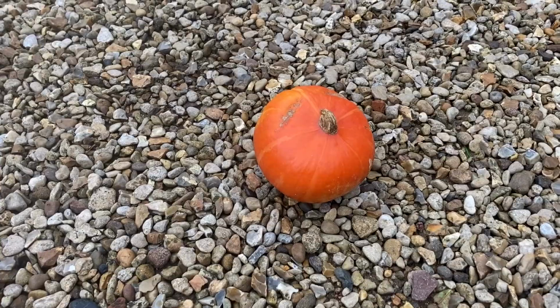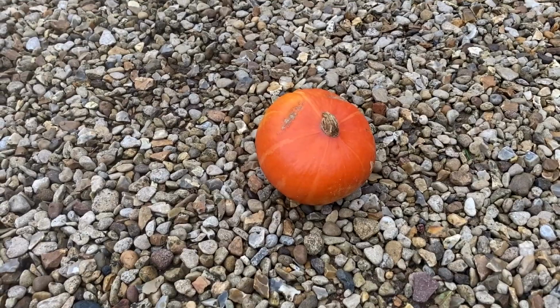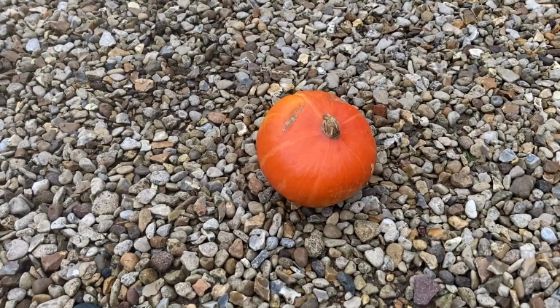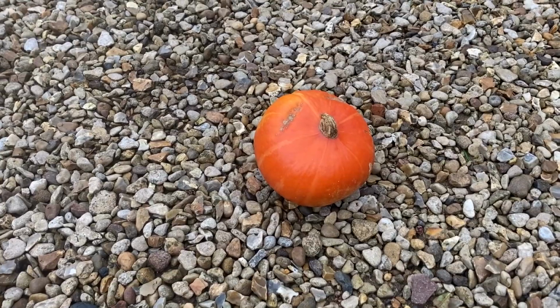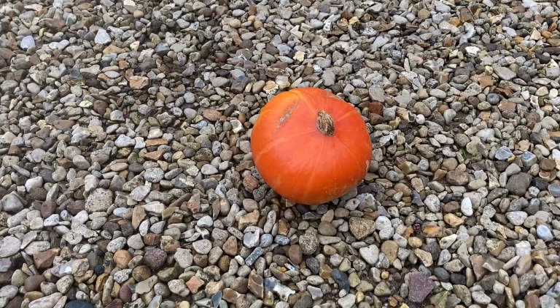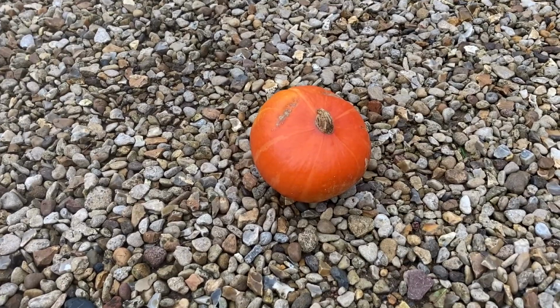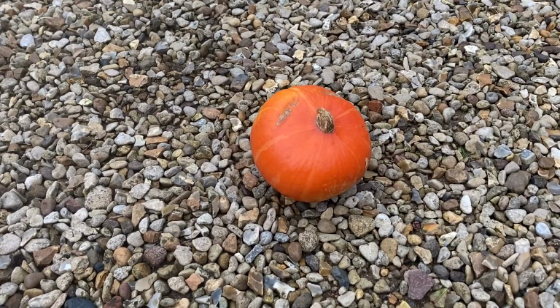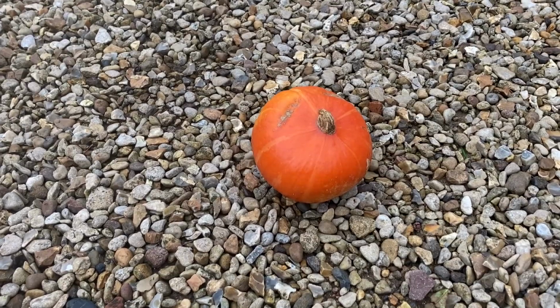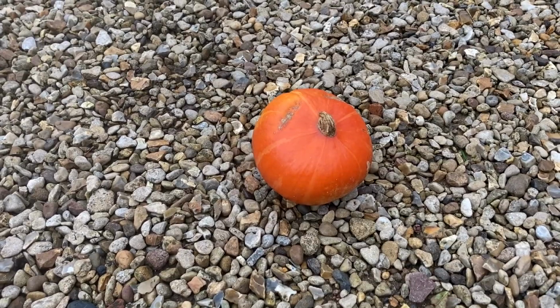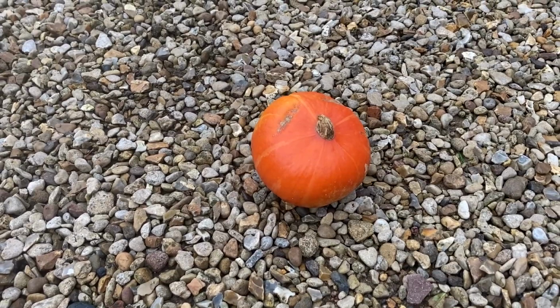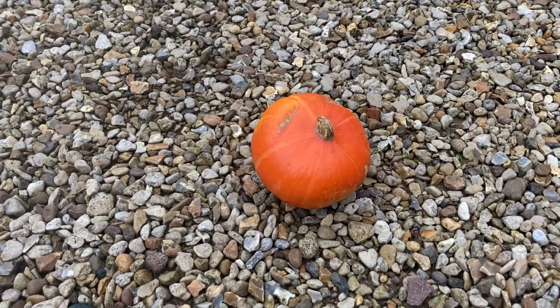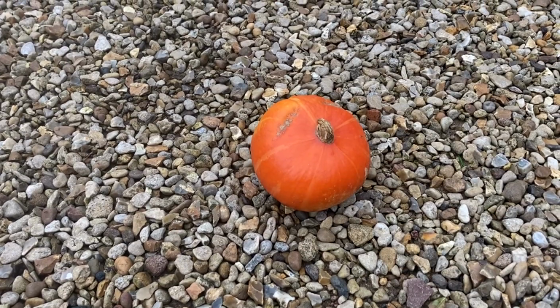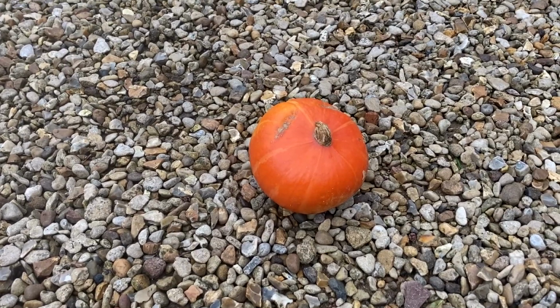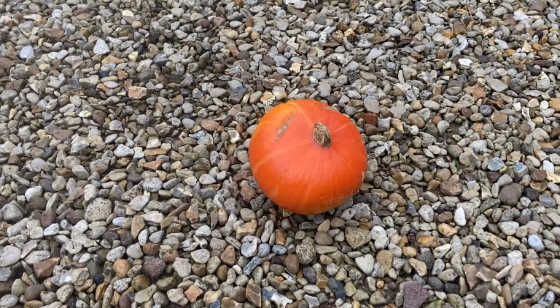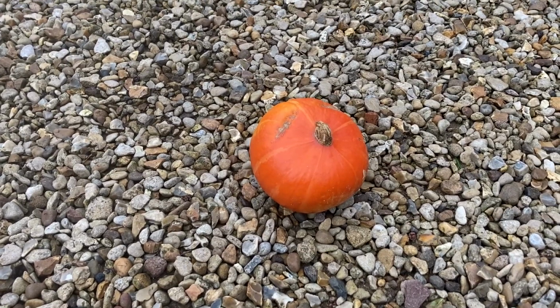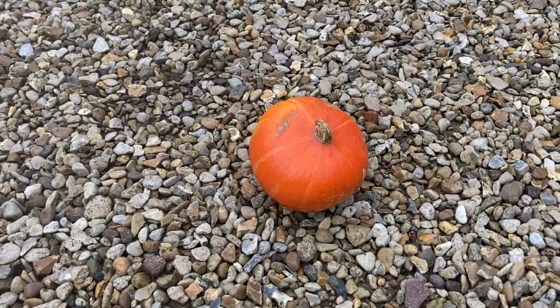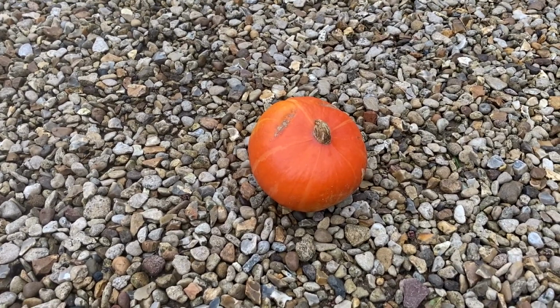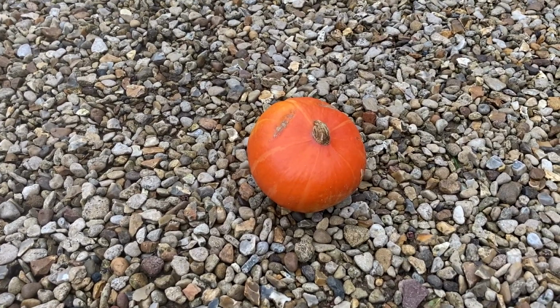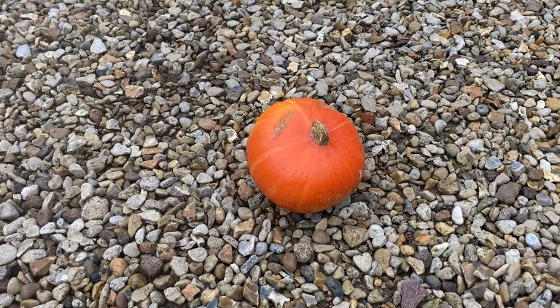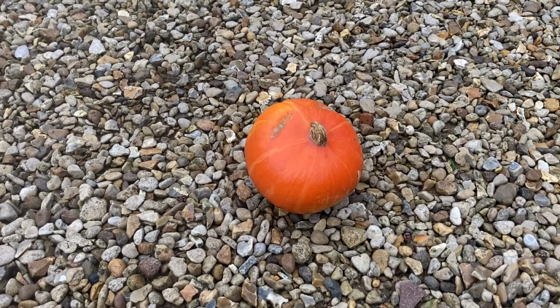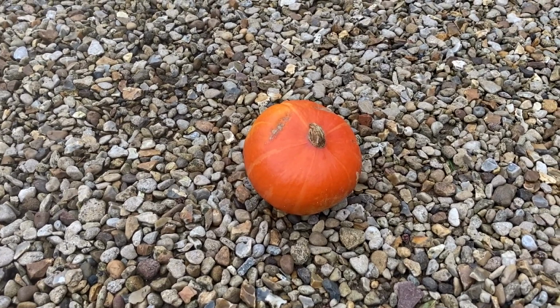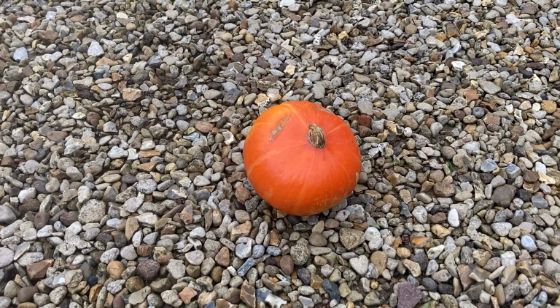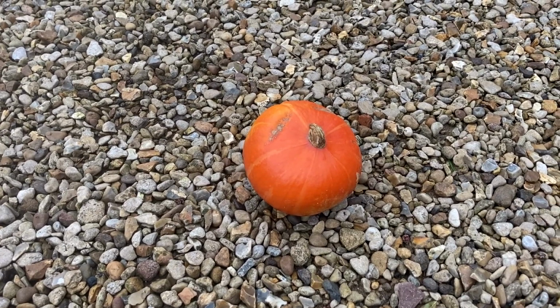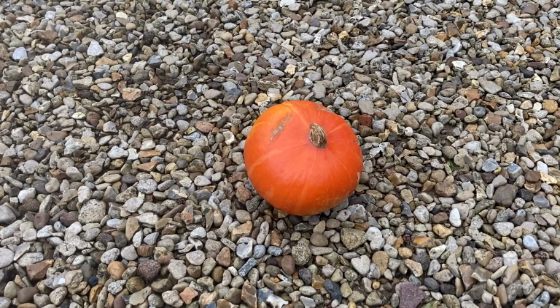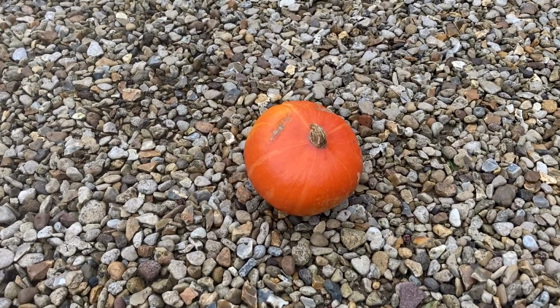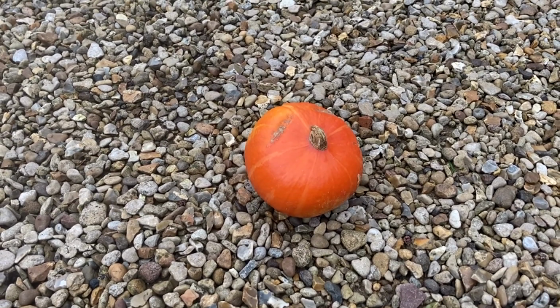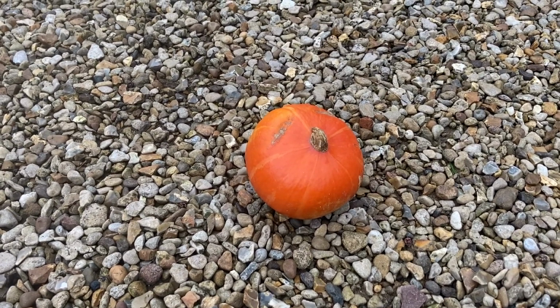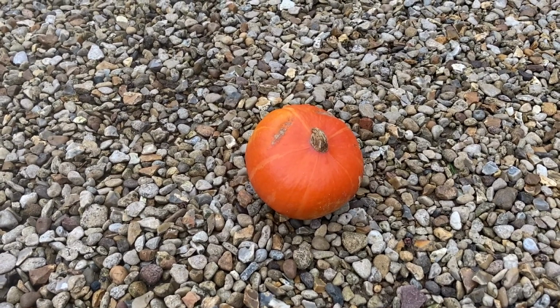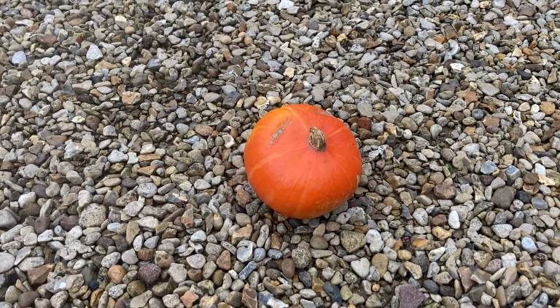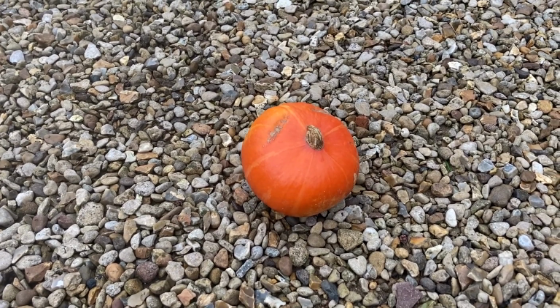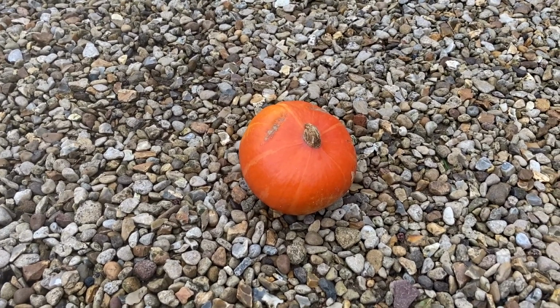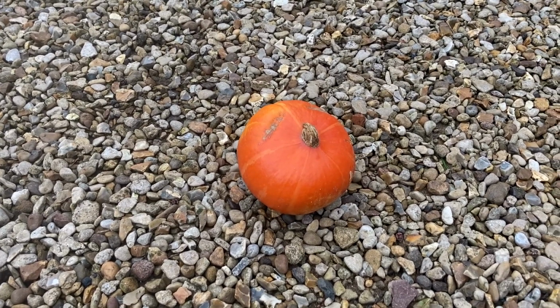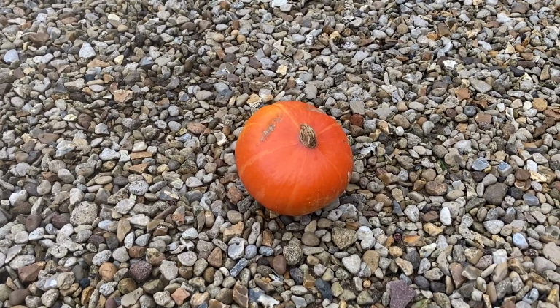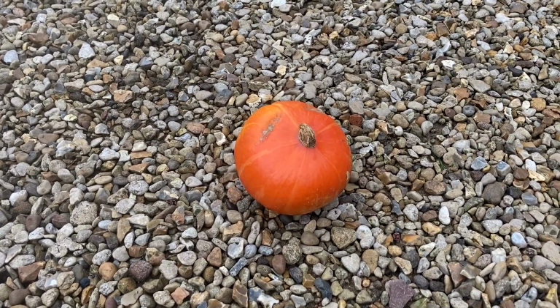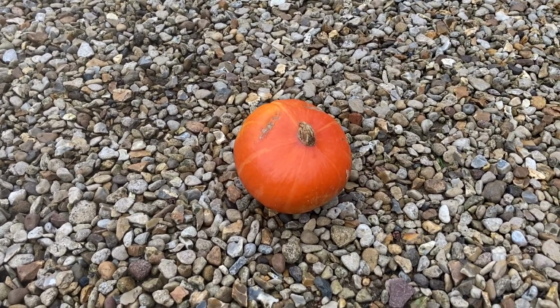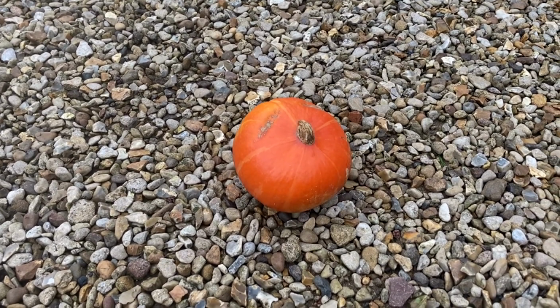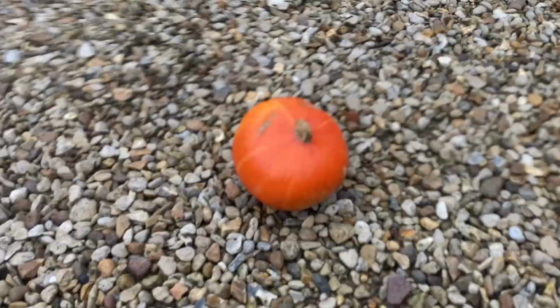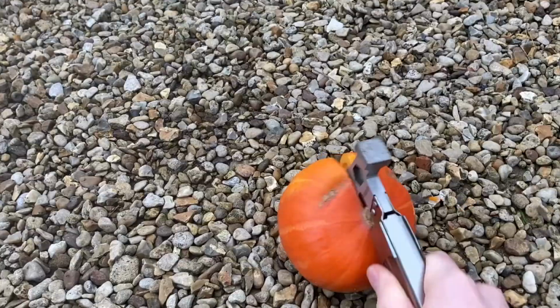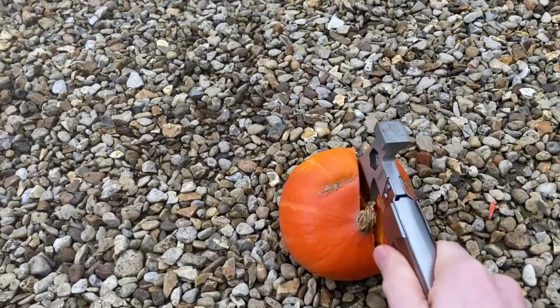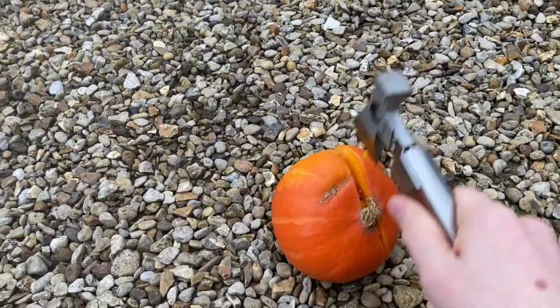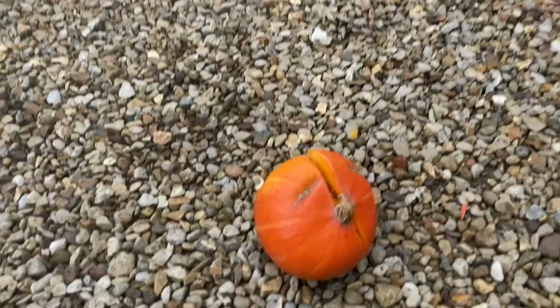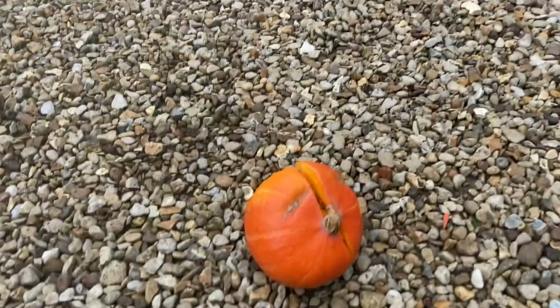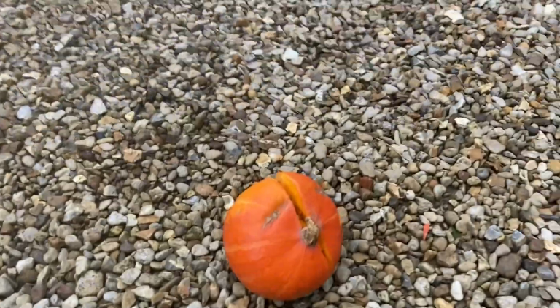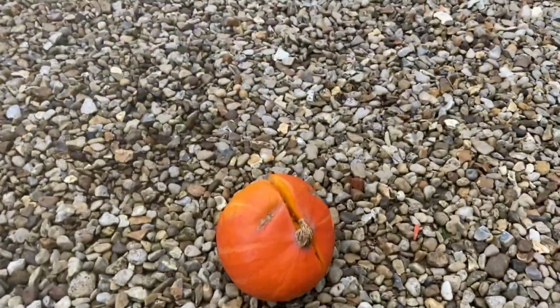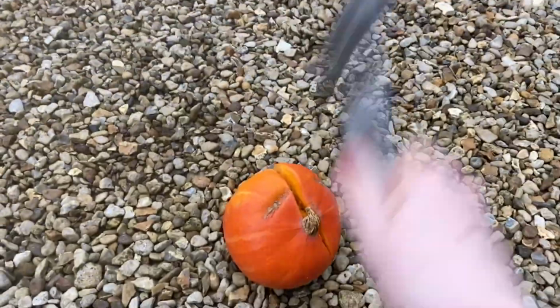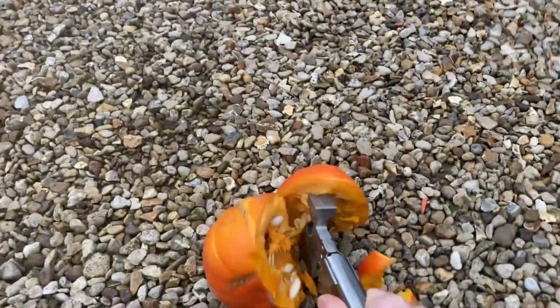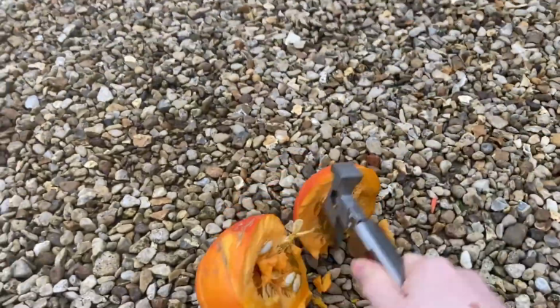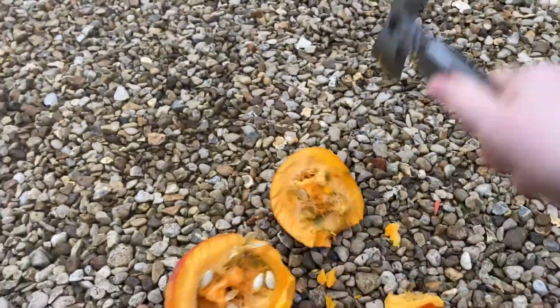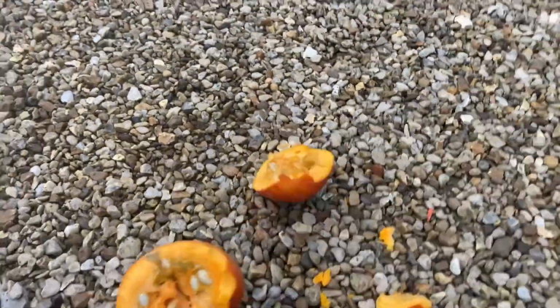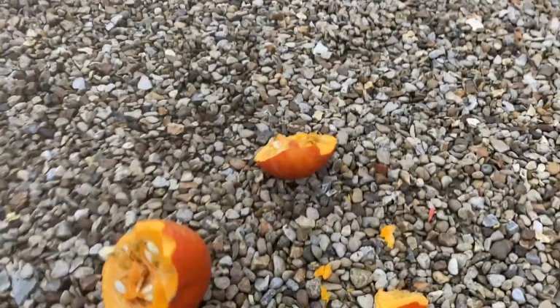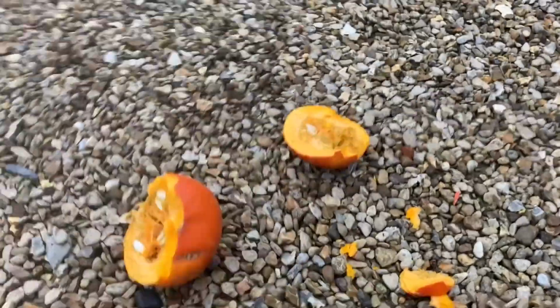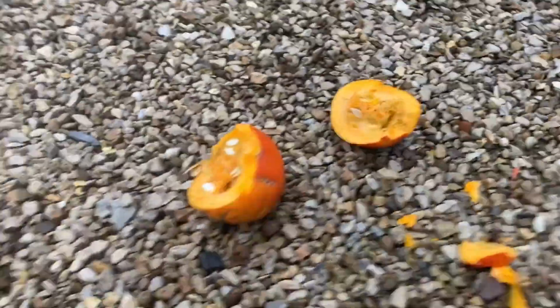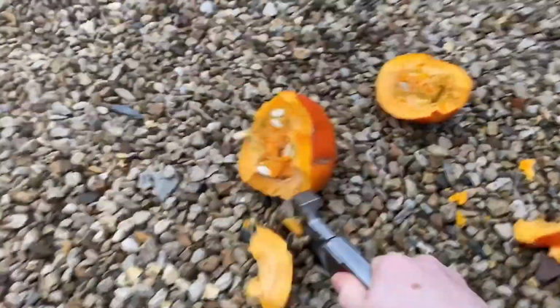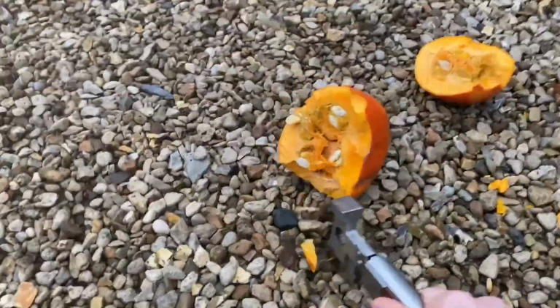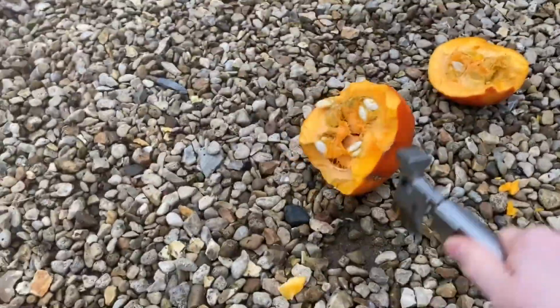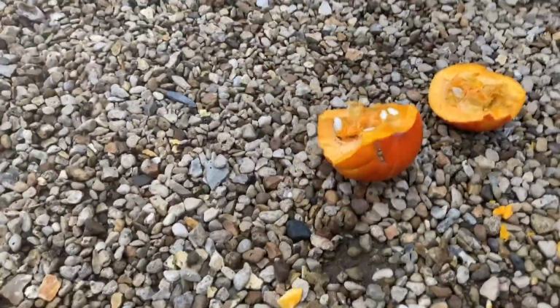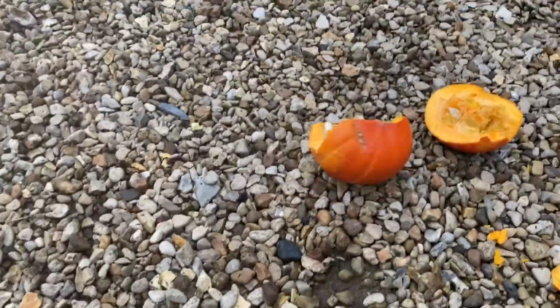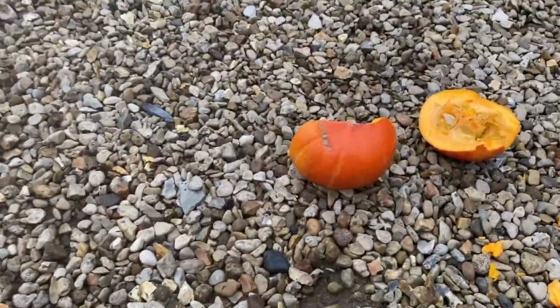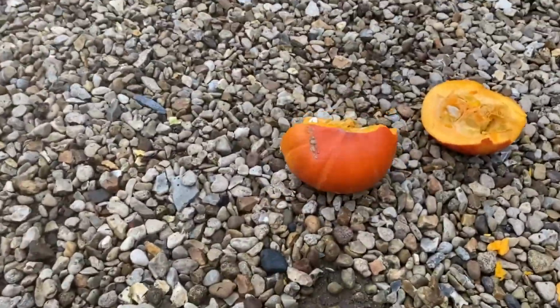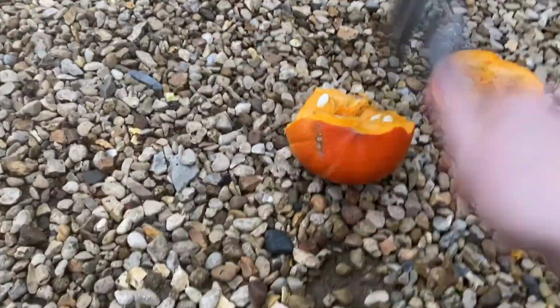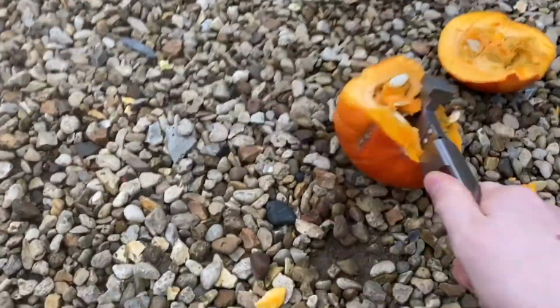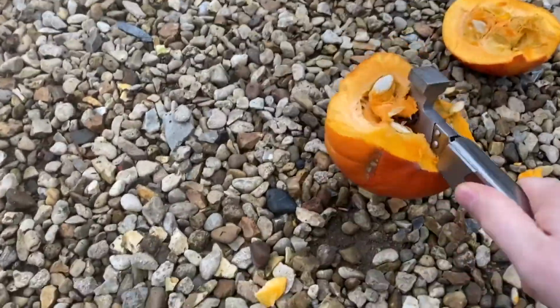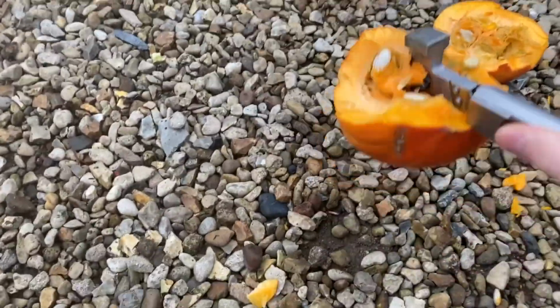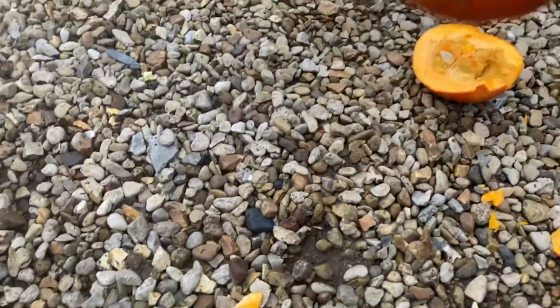One thing I've found is that pumpkins are great at getting rid of anger. Where's my f***ing money?!